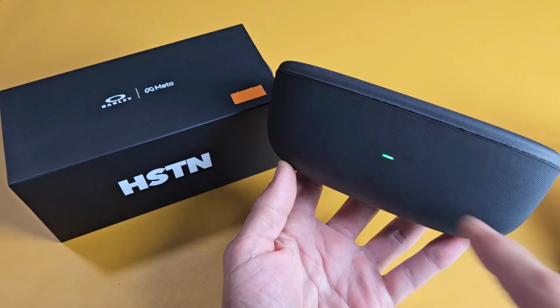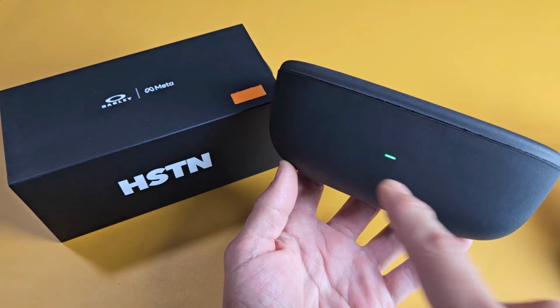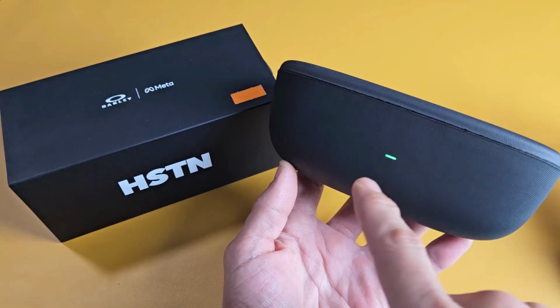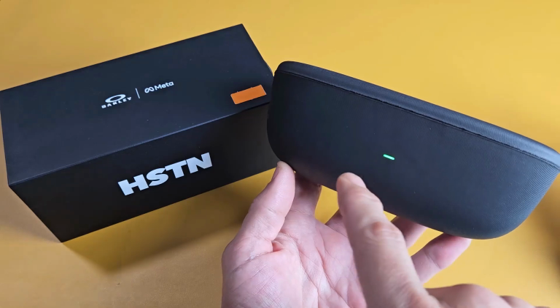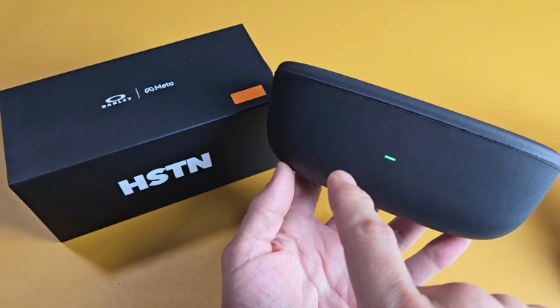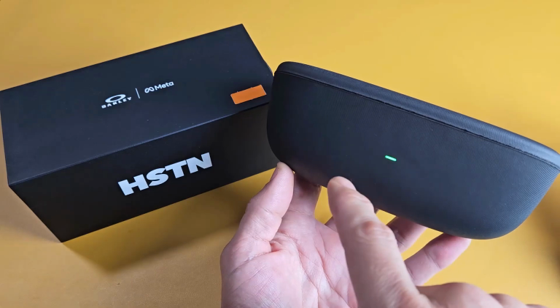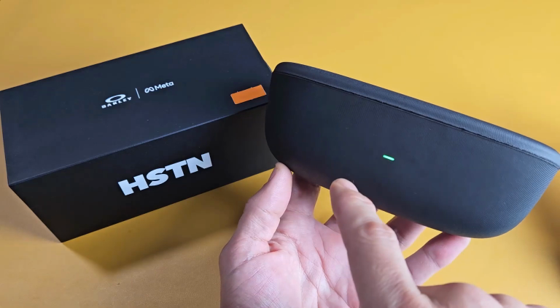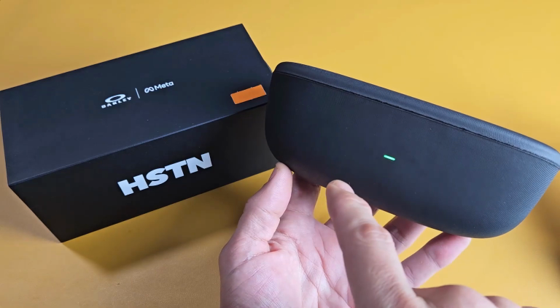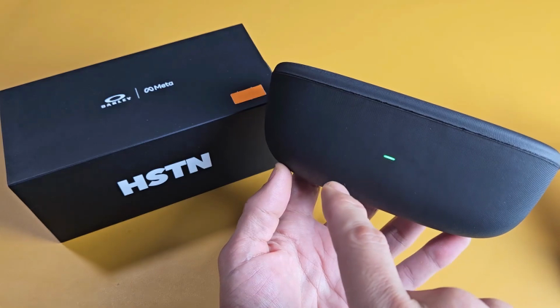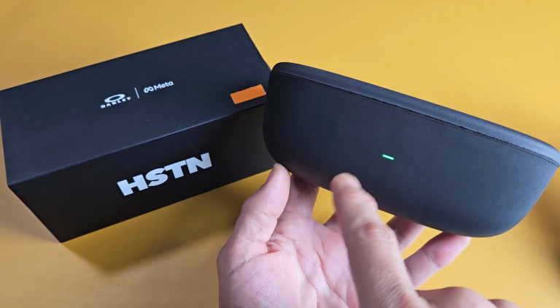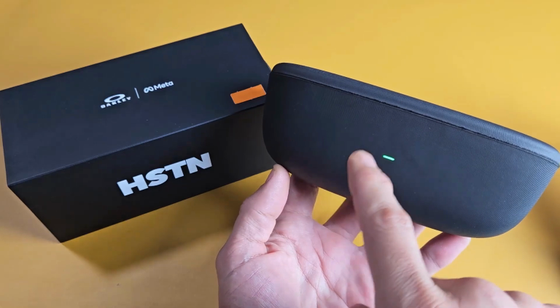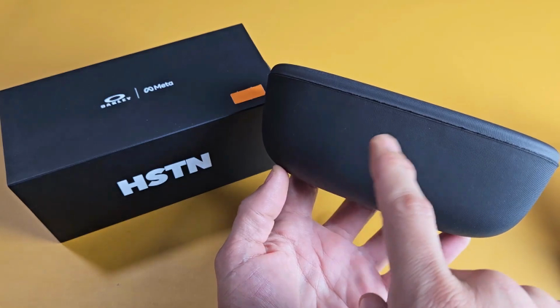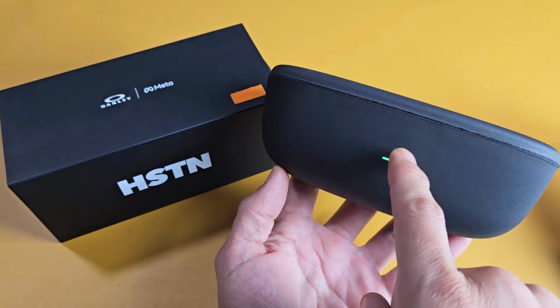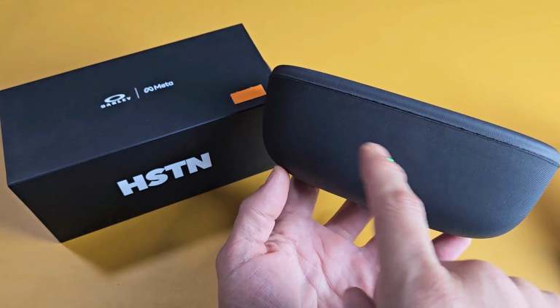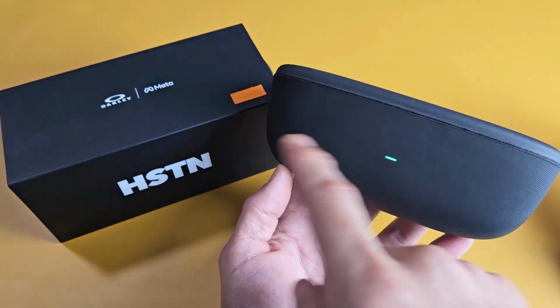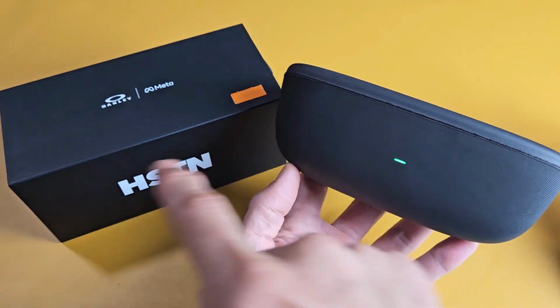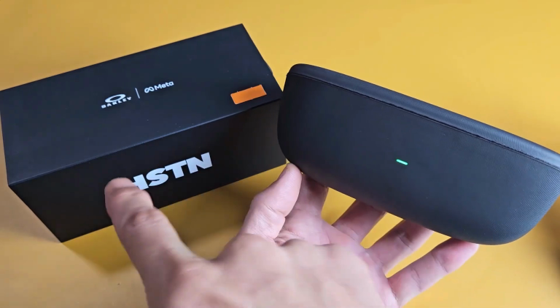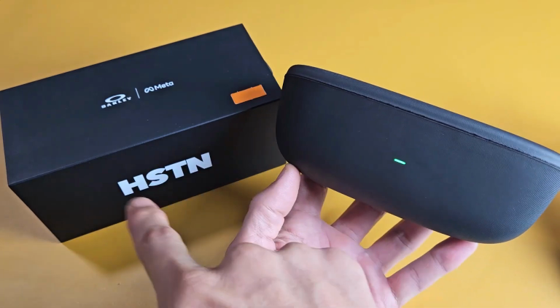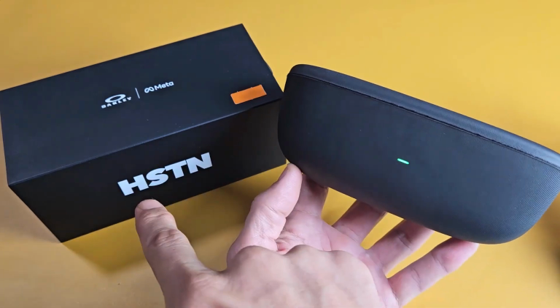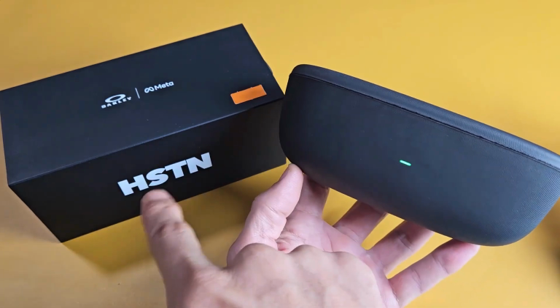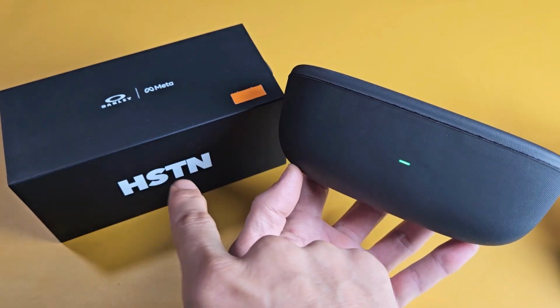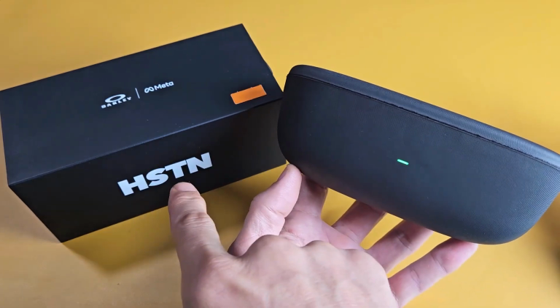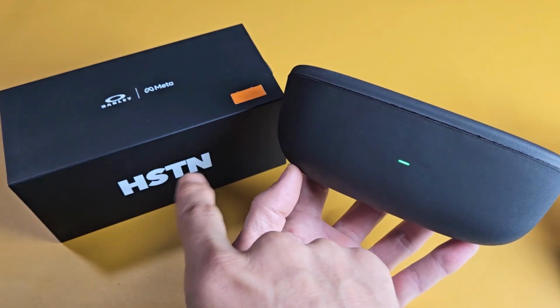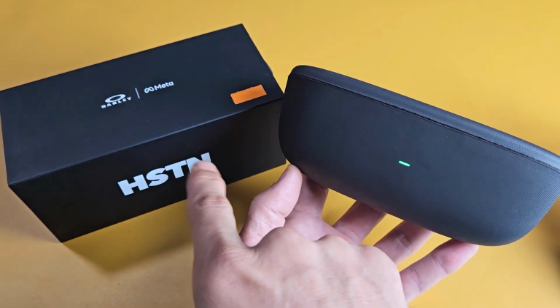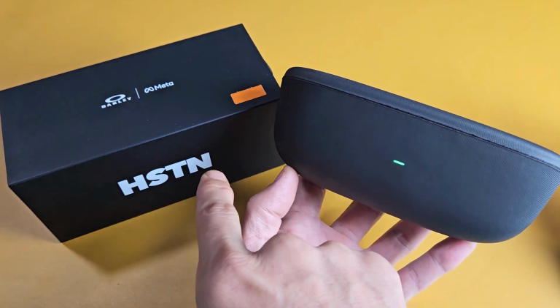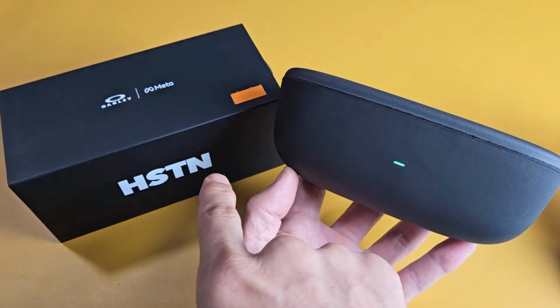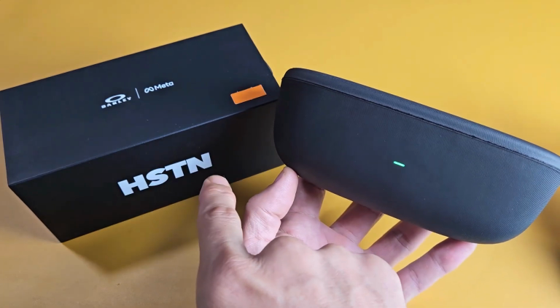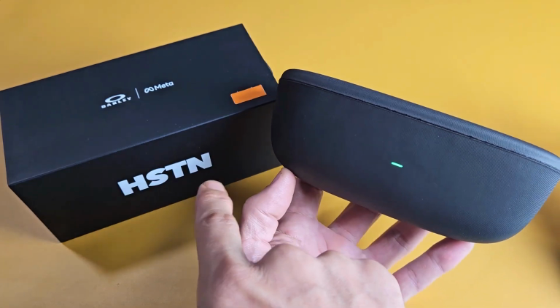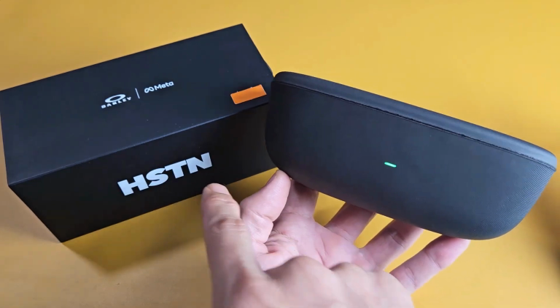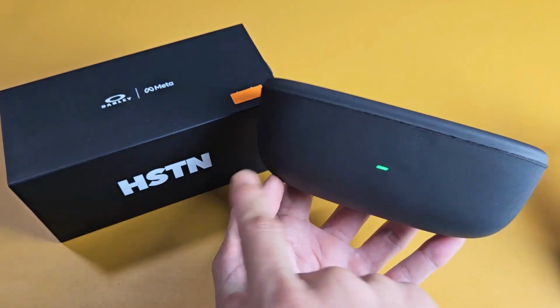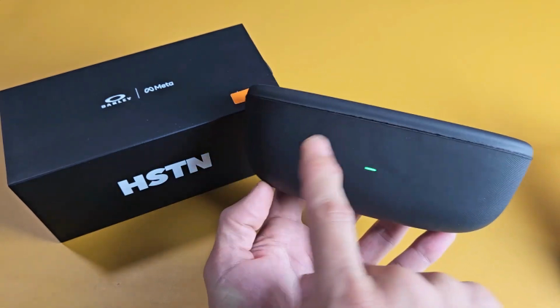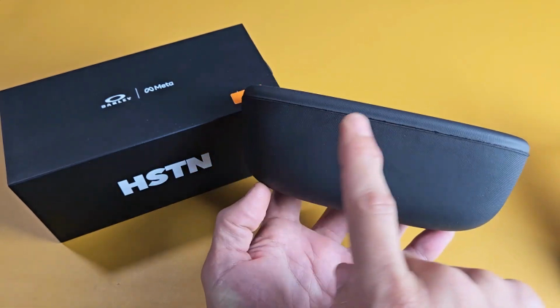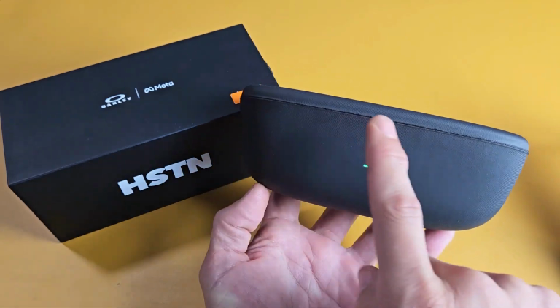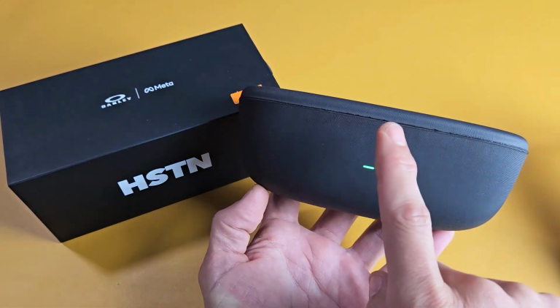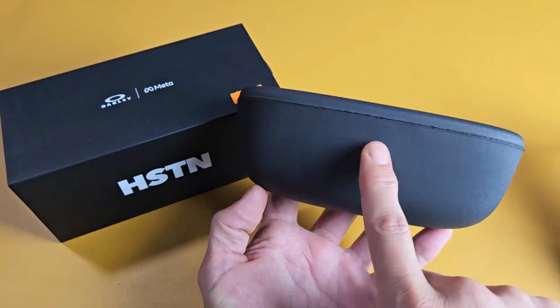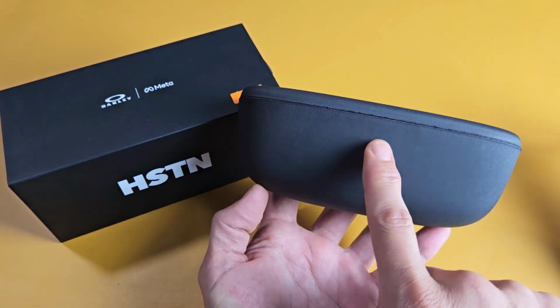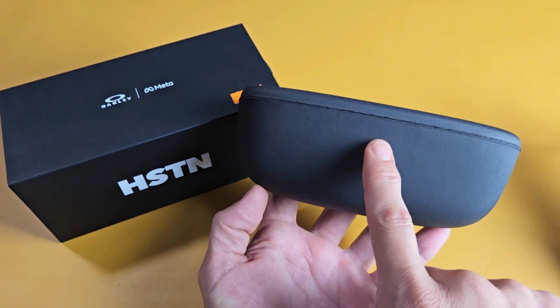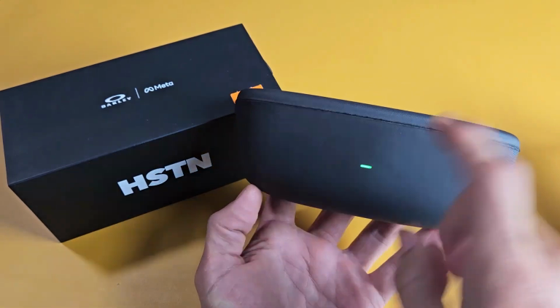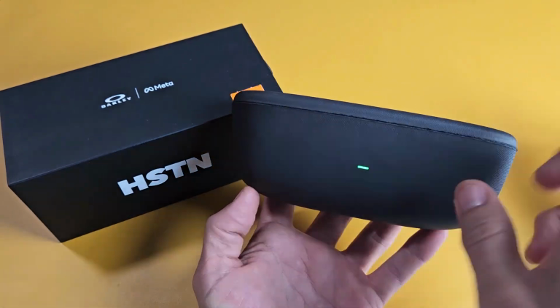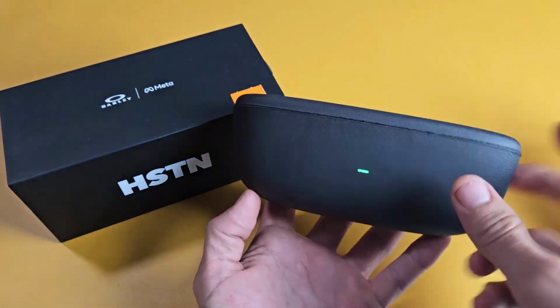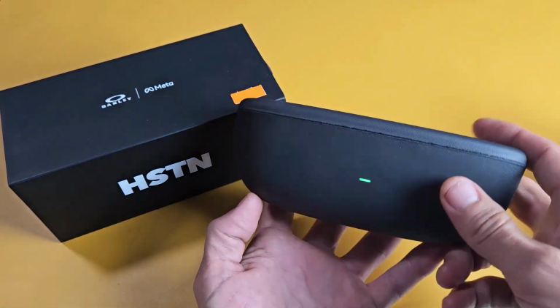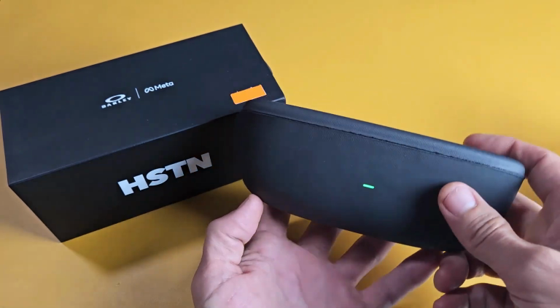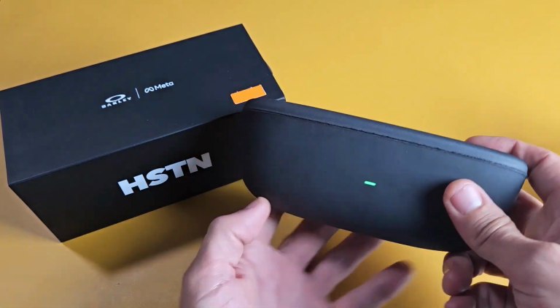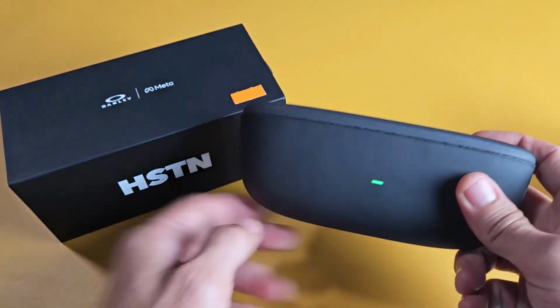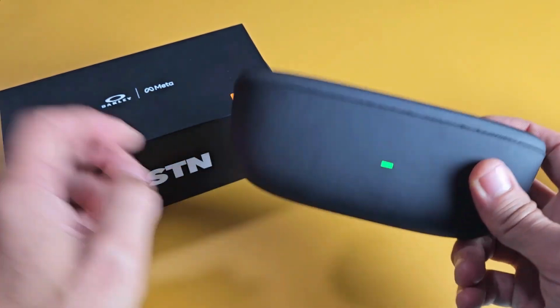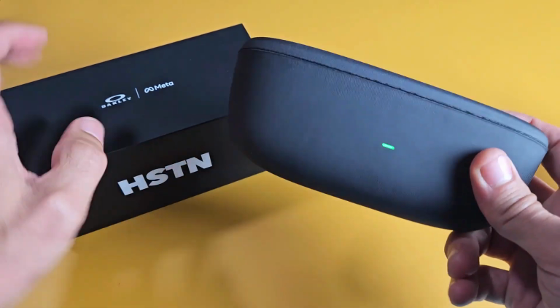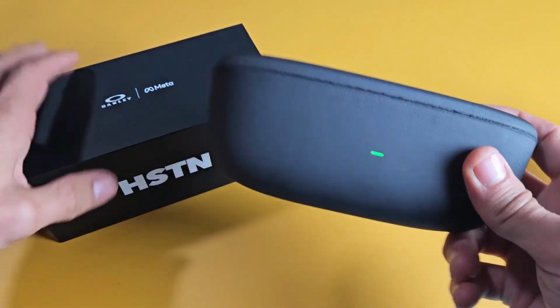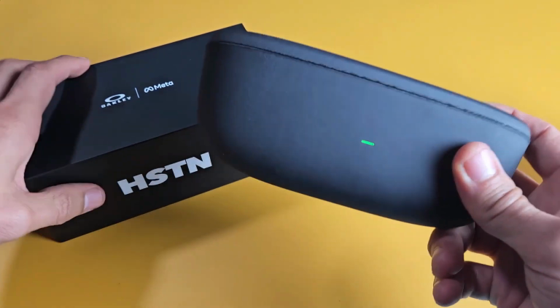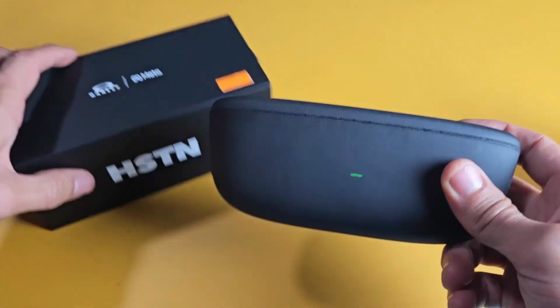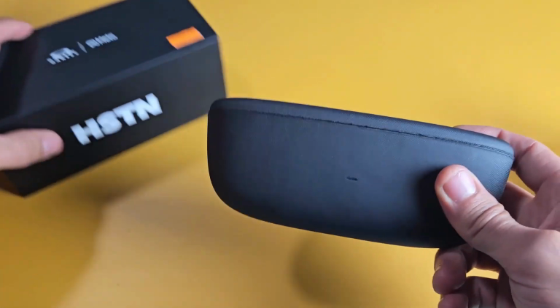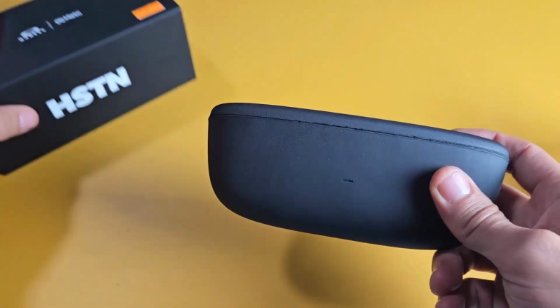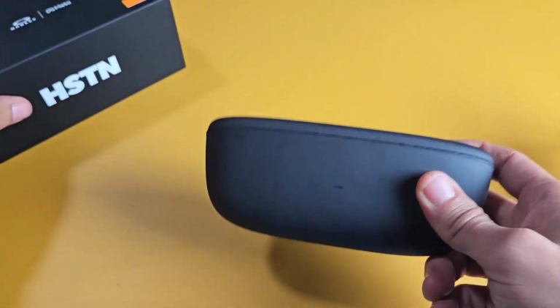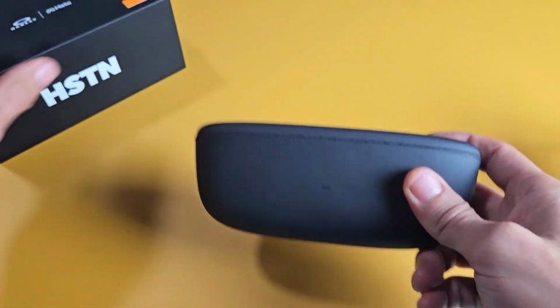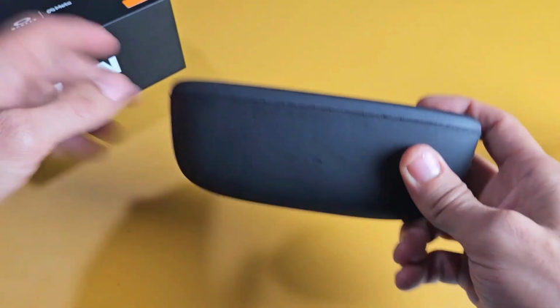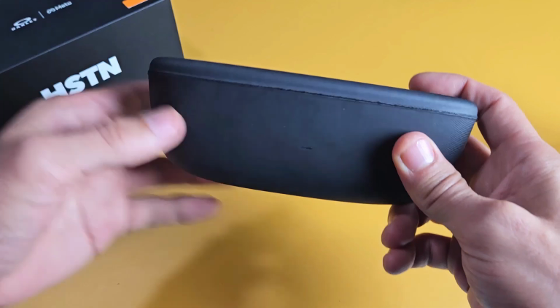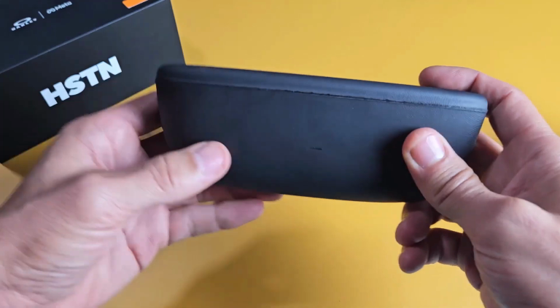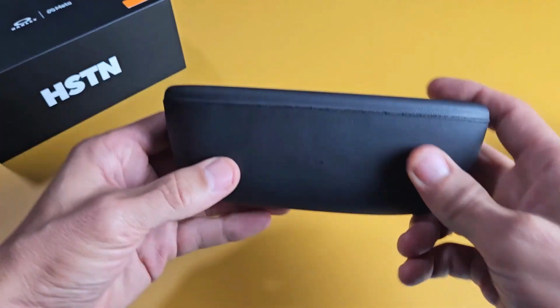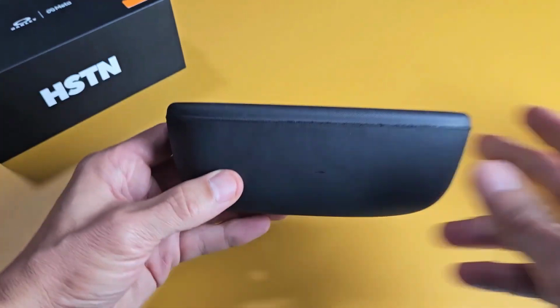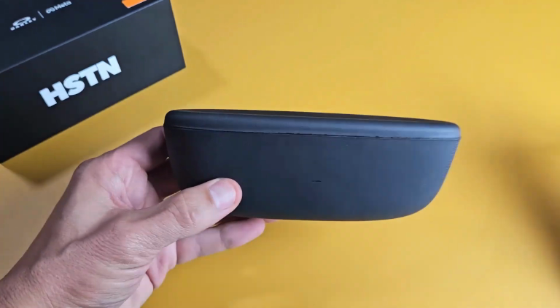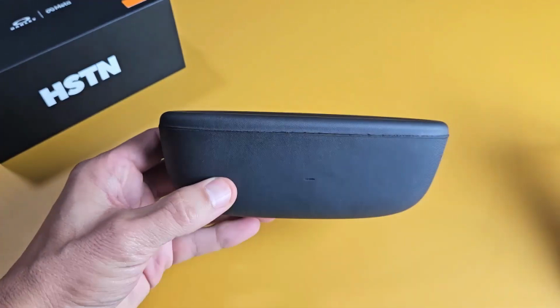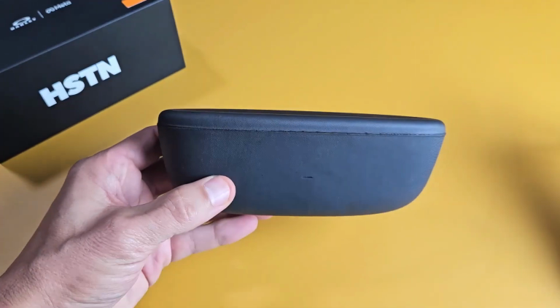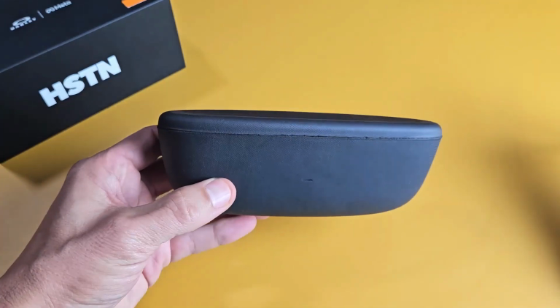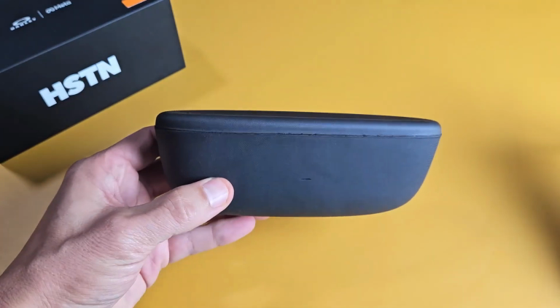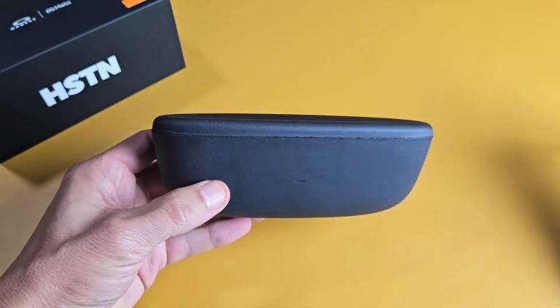Here's the Oakley Meta HSTN glasses. I'm going to show you how to set this up step by step.